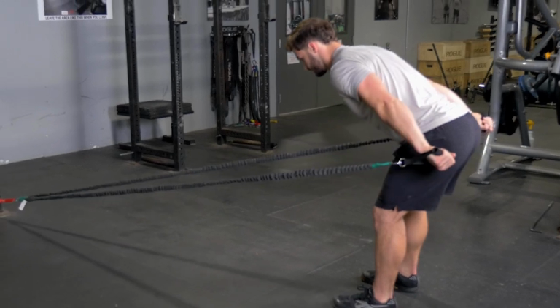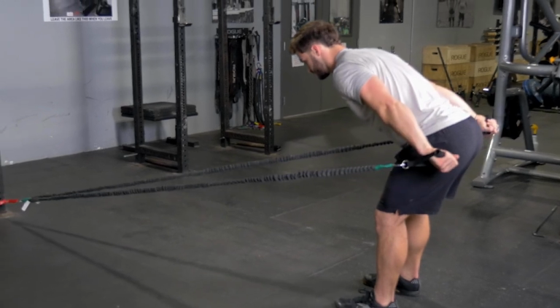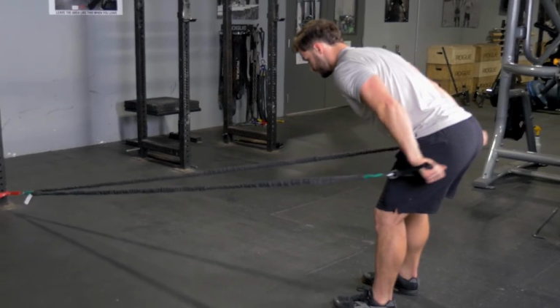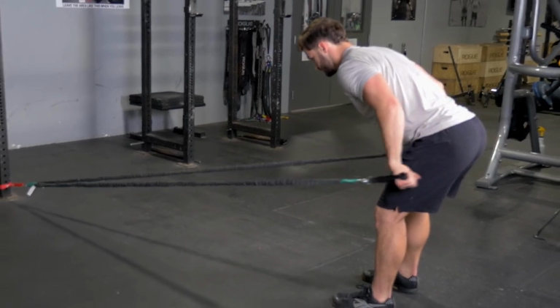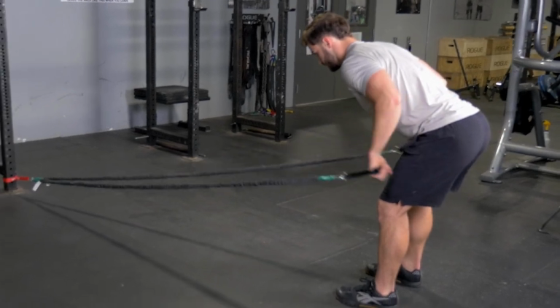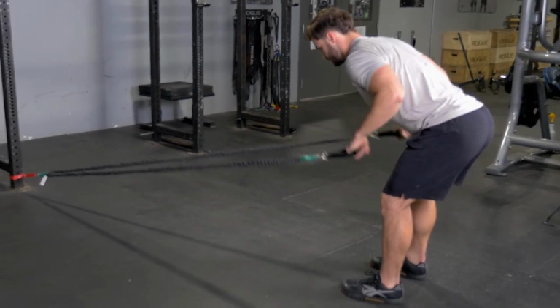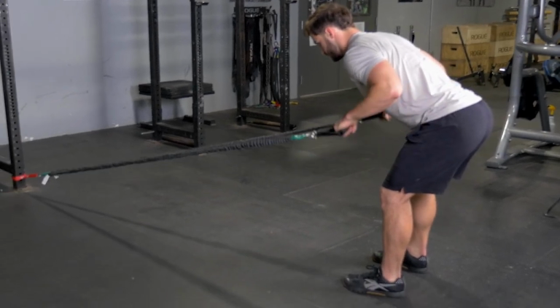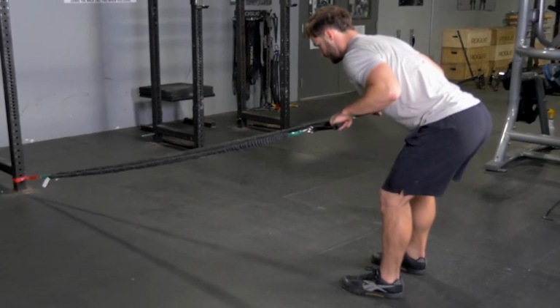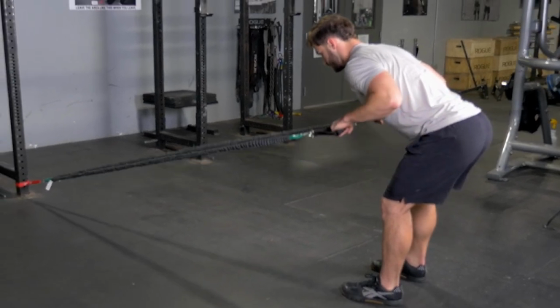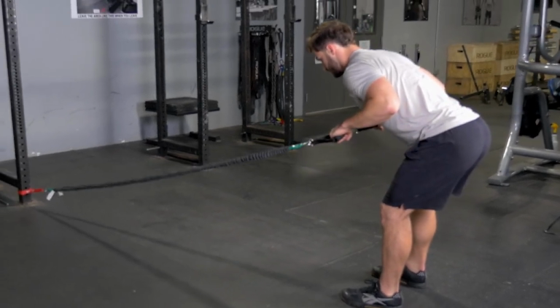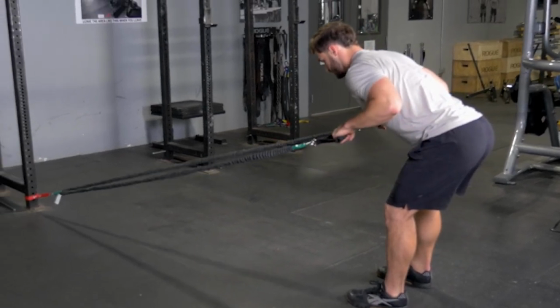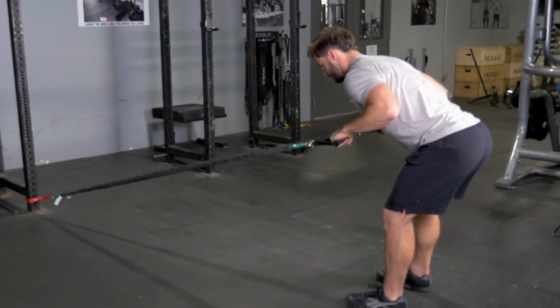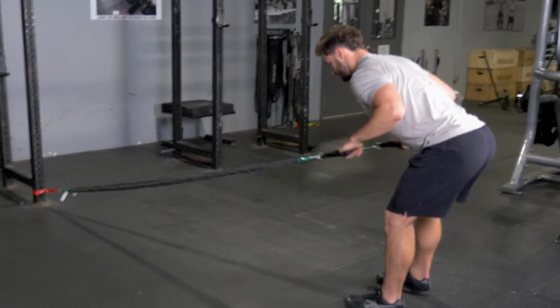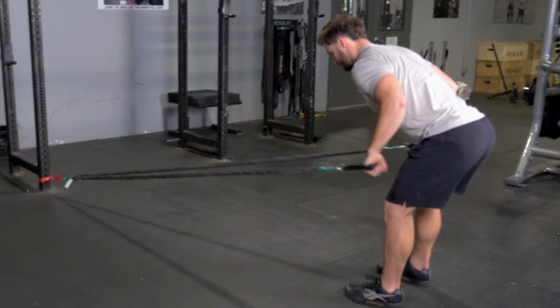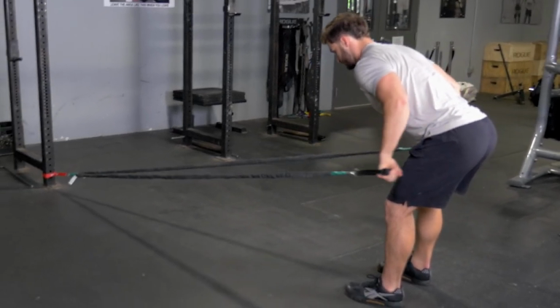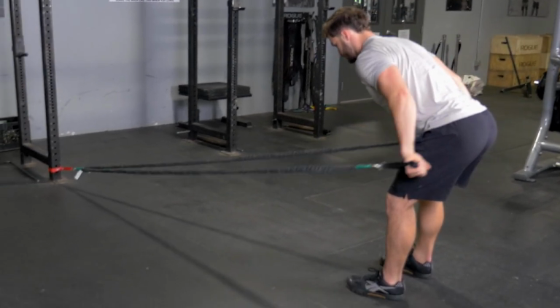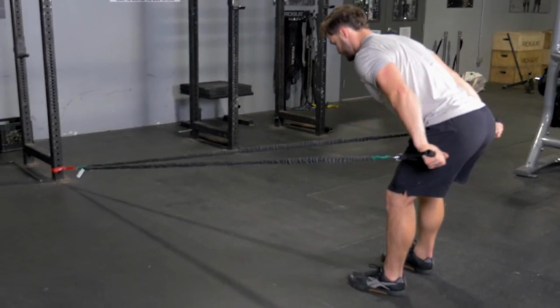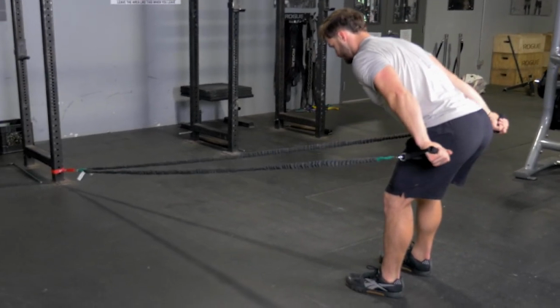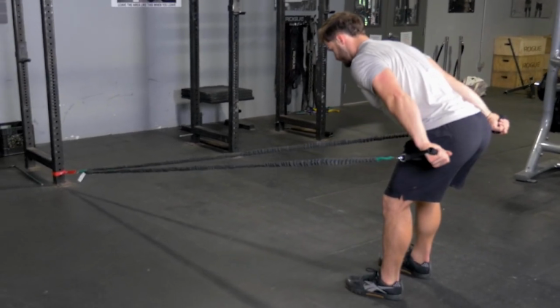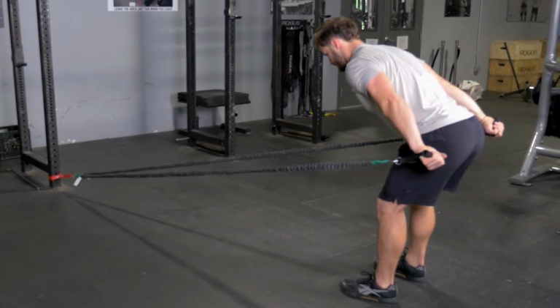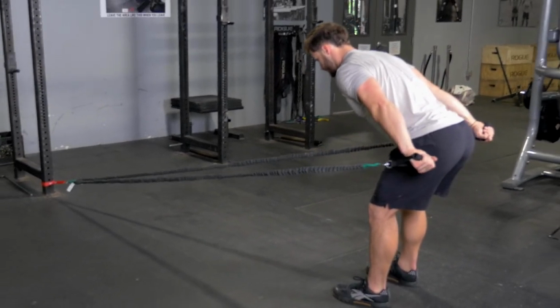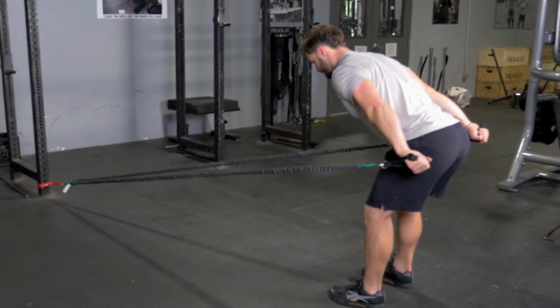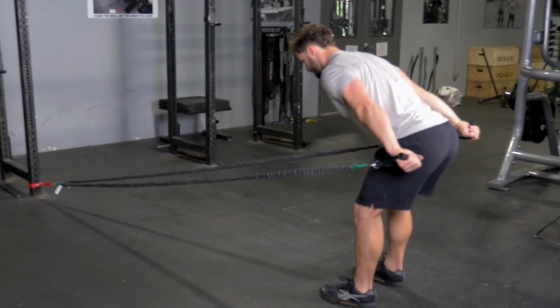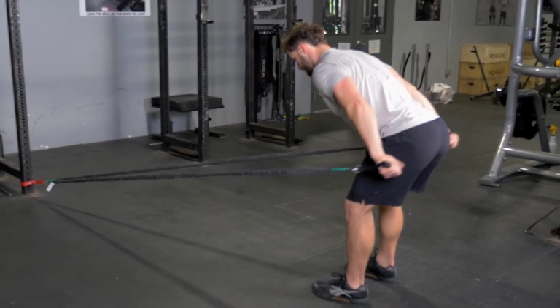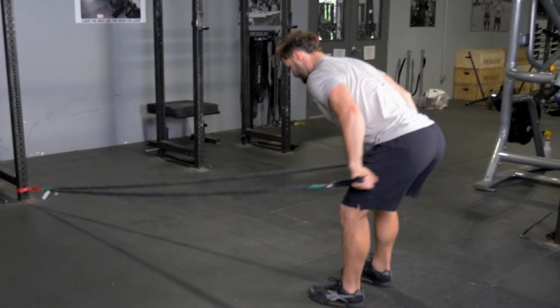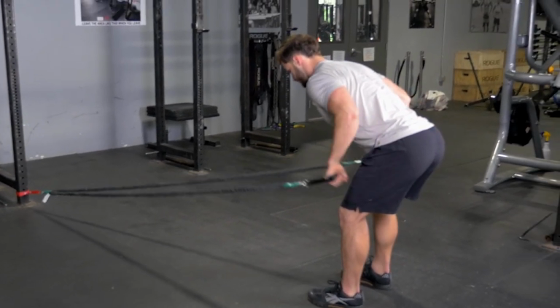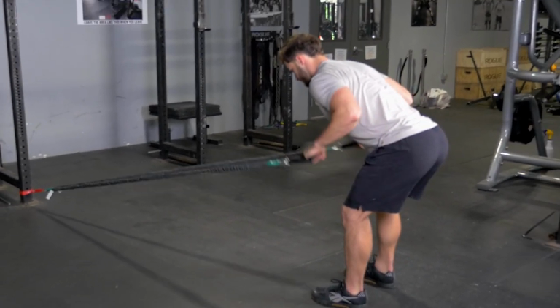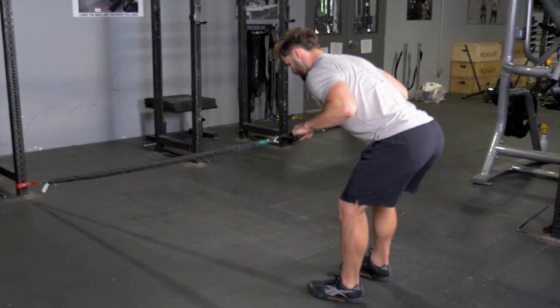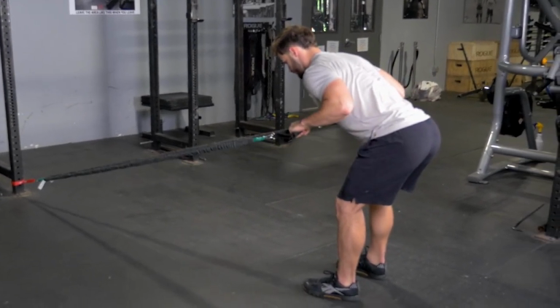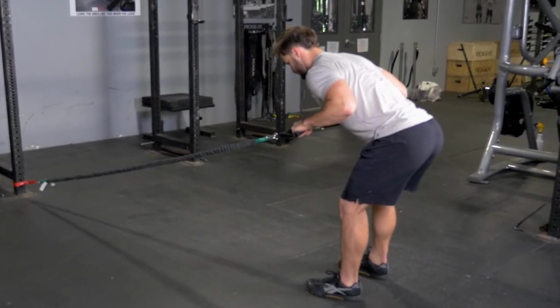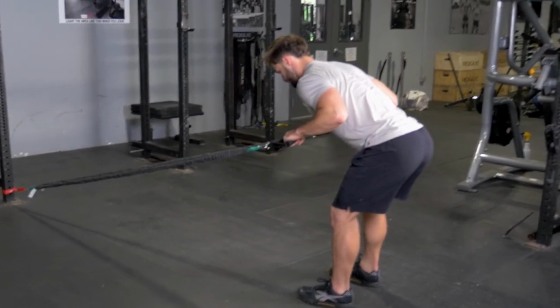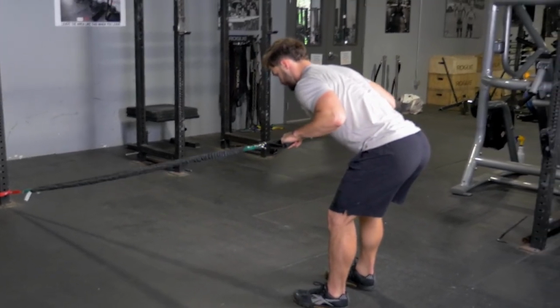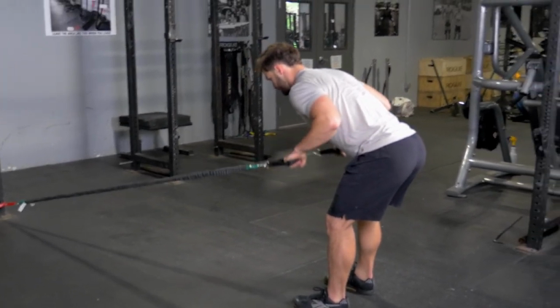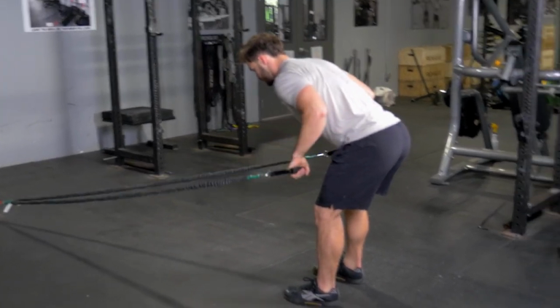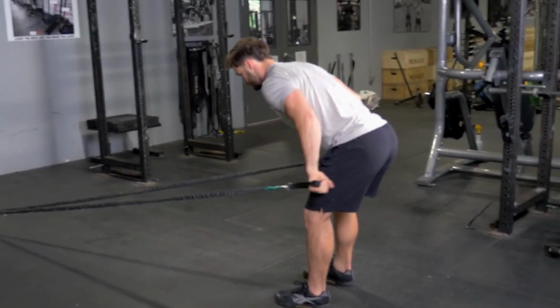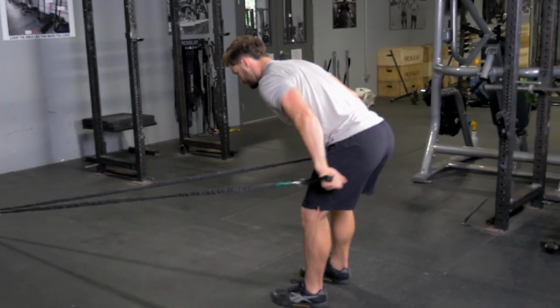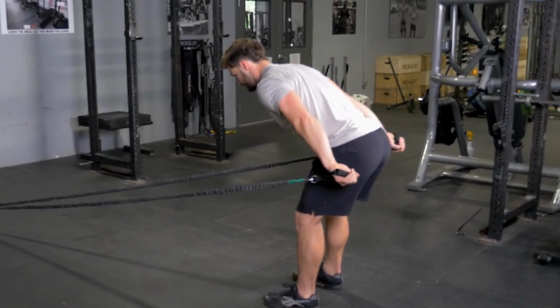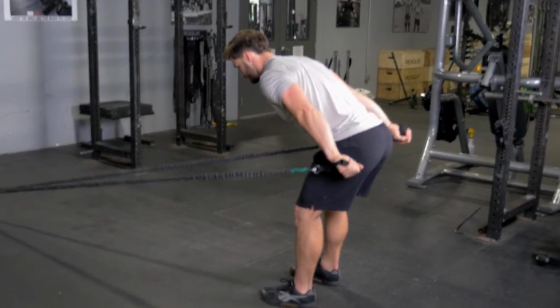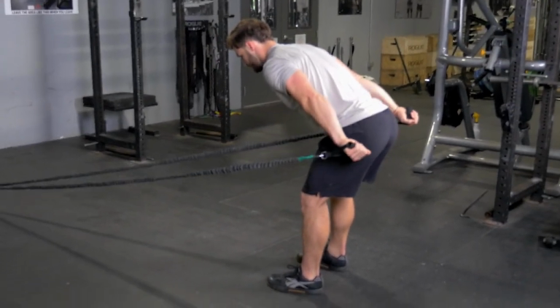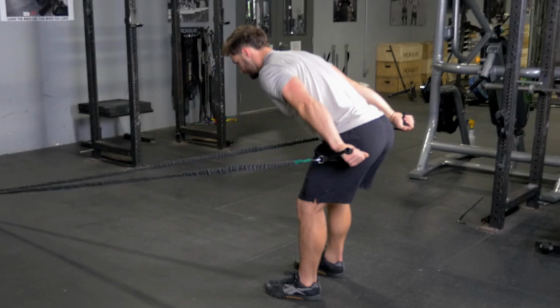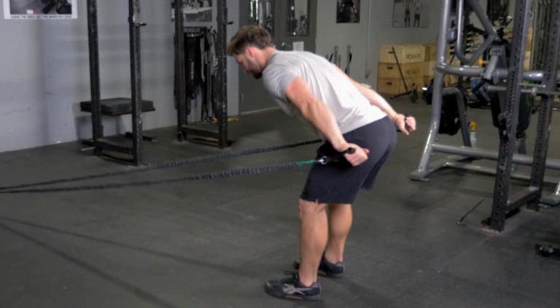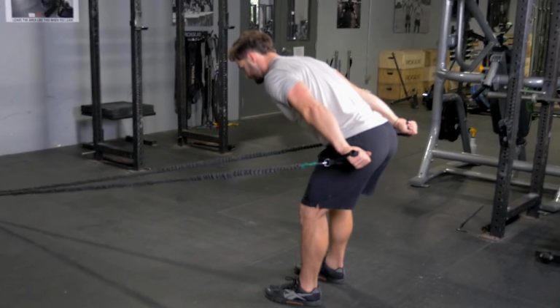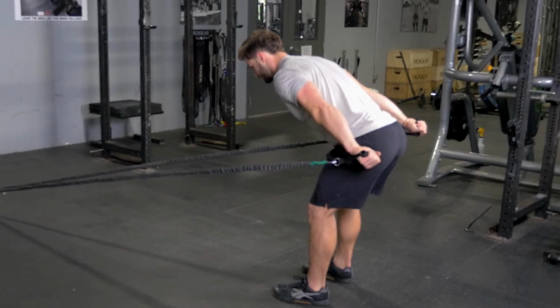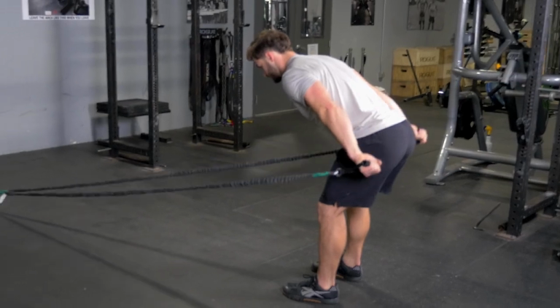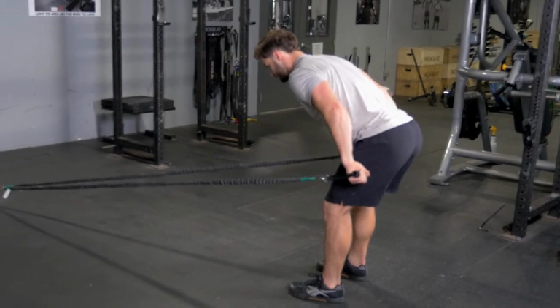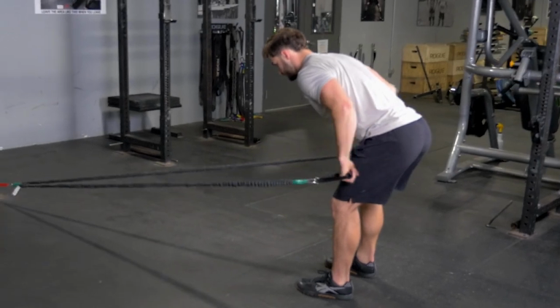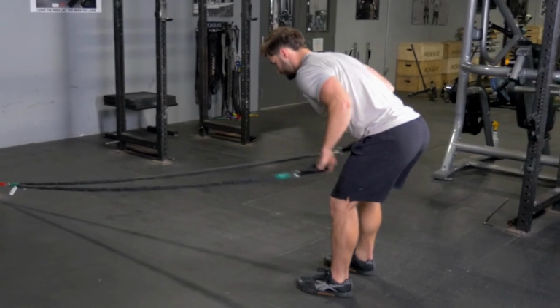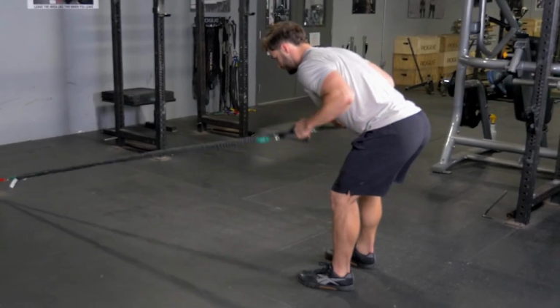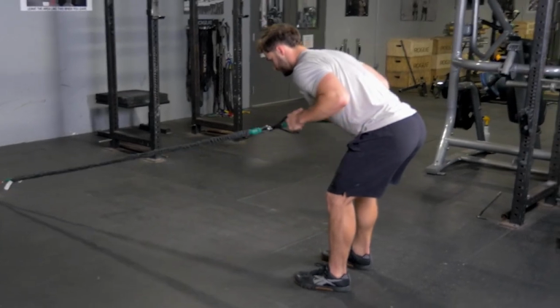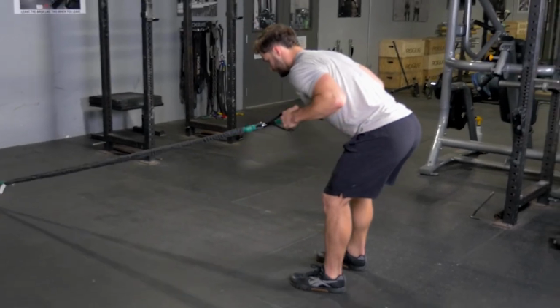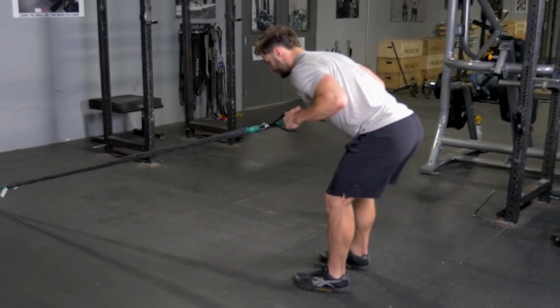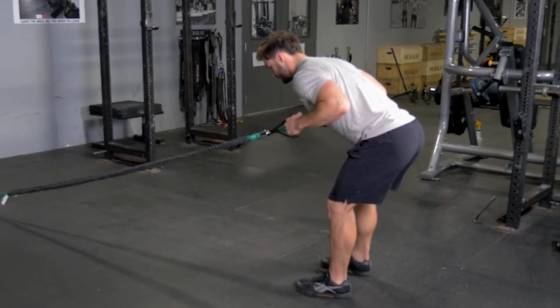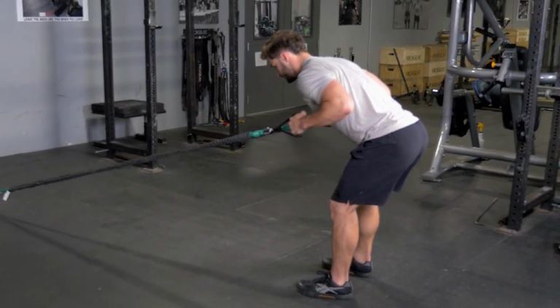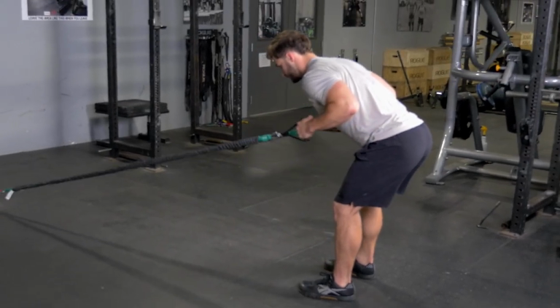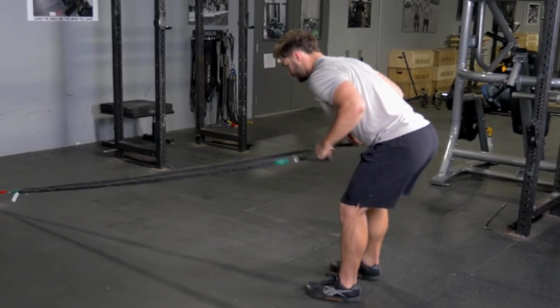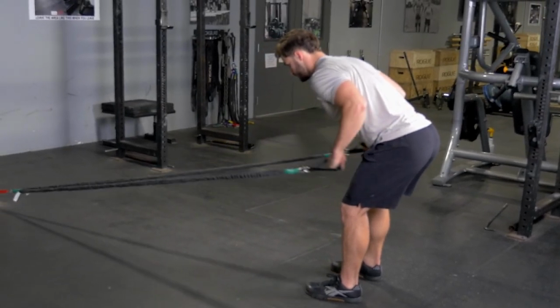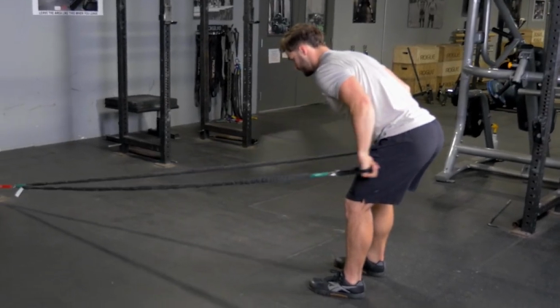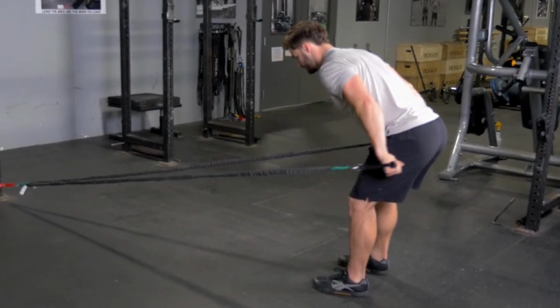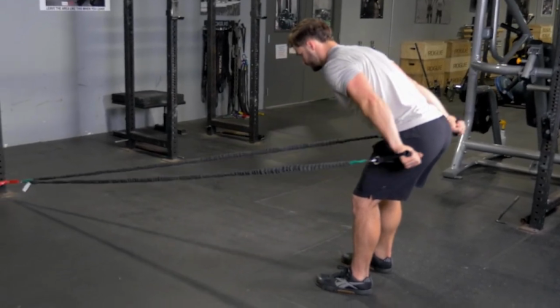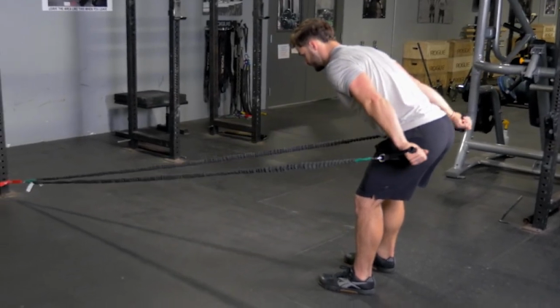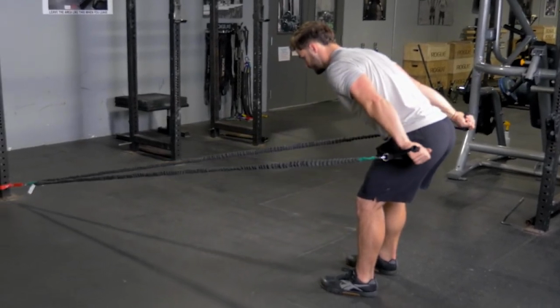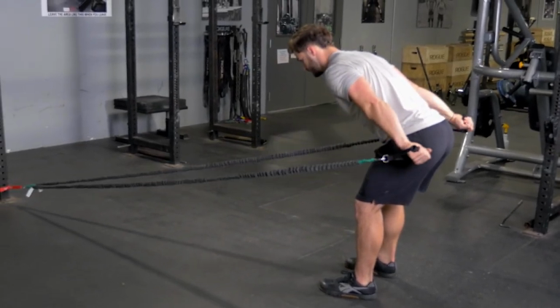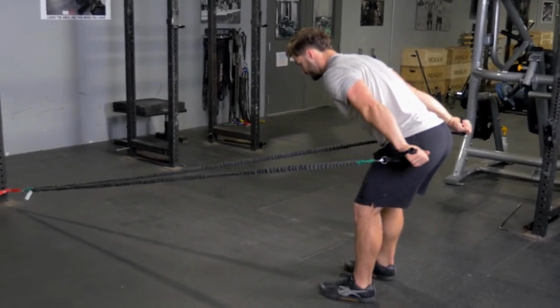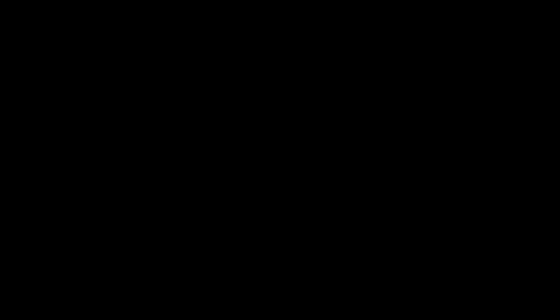Extend your arms until your hands are by your hips. Squeeze your triceps at the end of the movement and return to starting position and repeat.